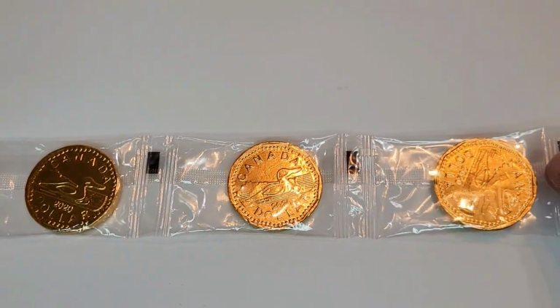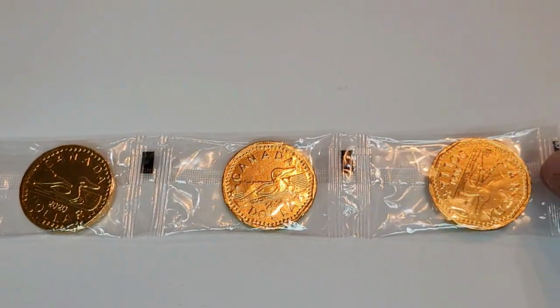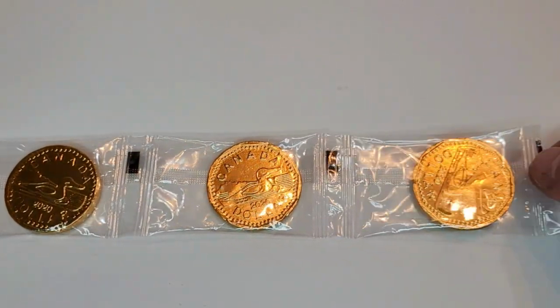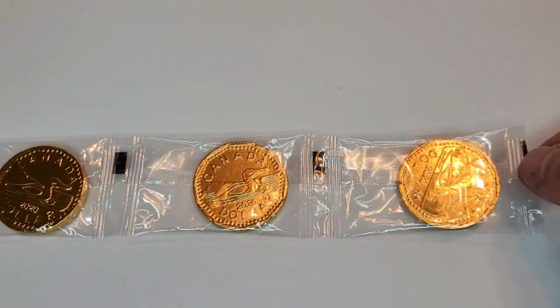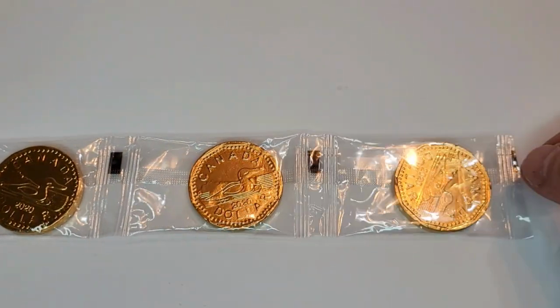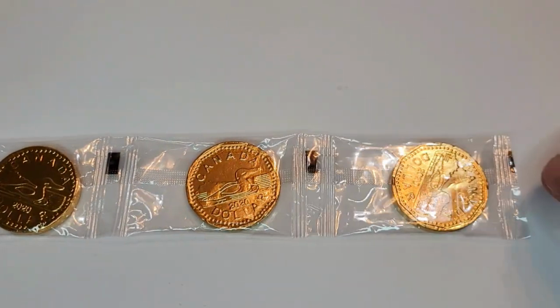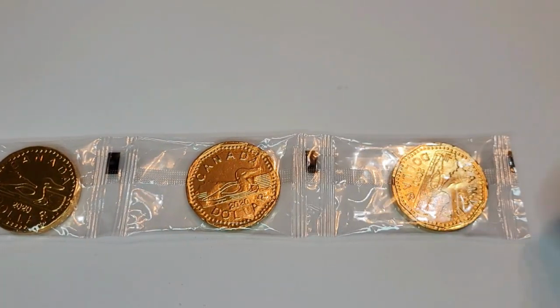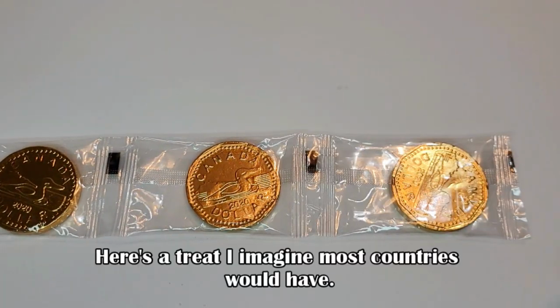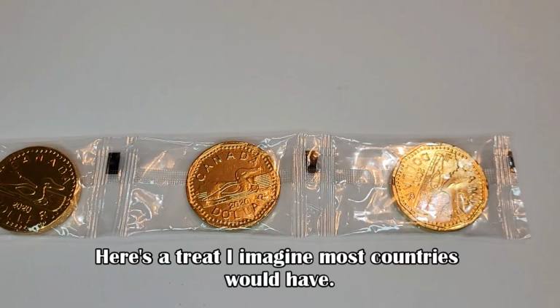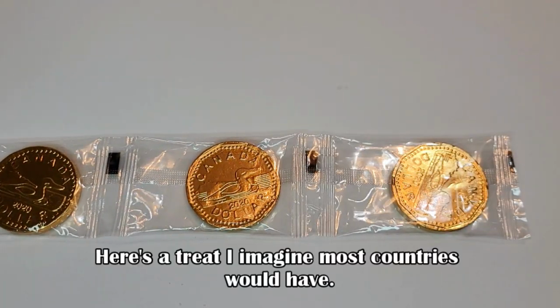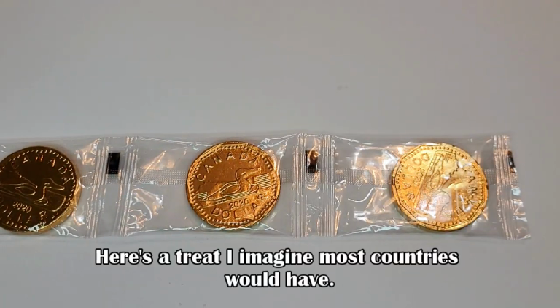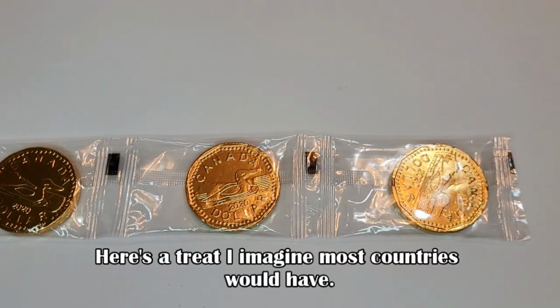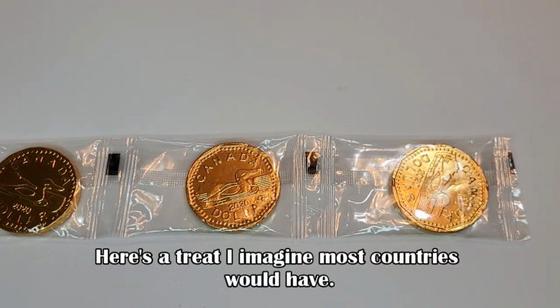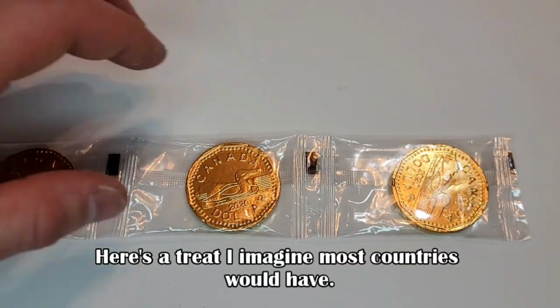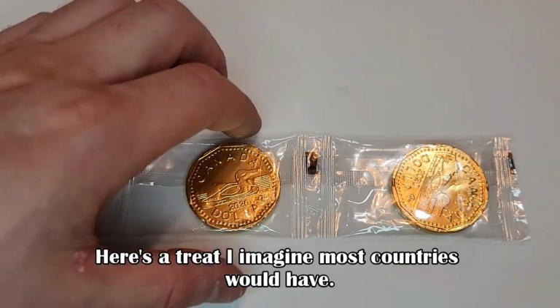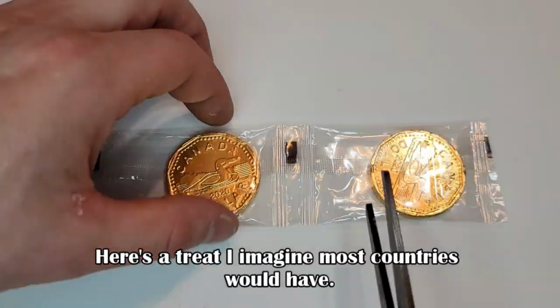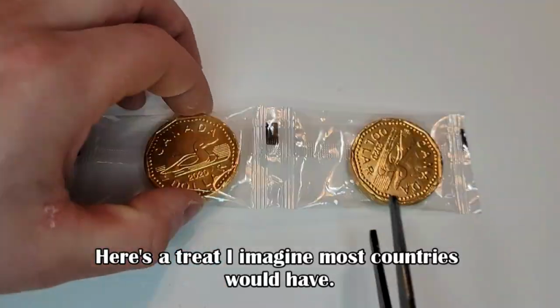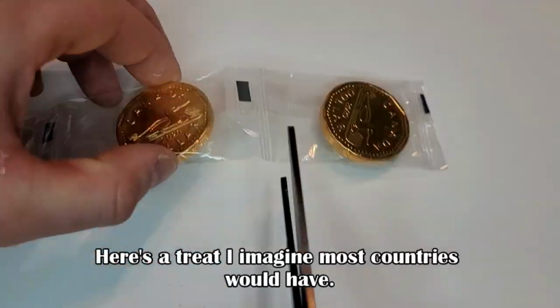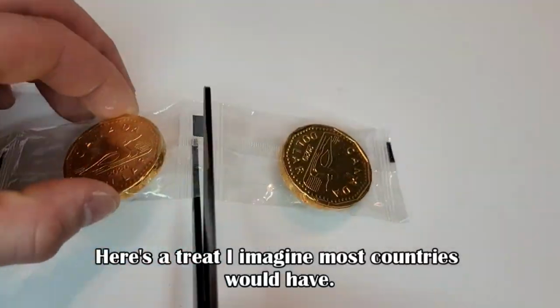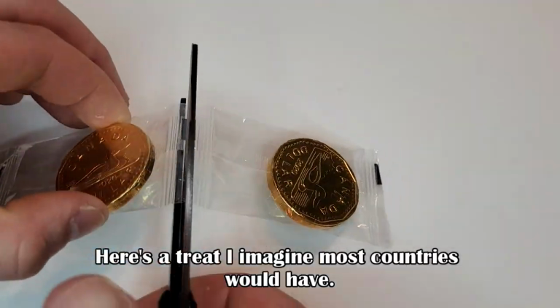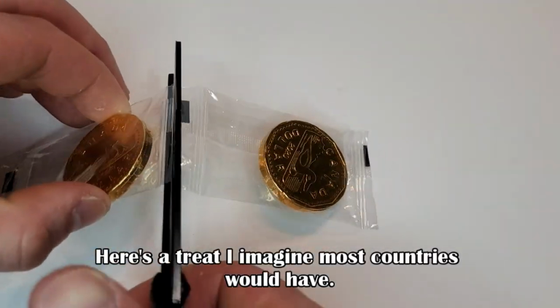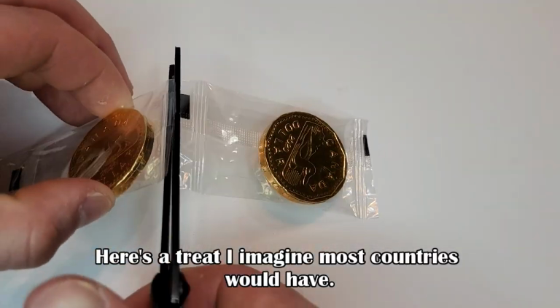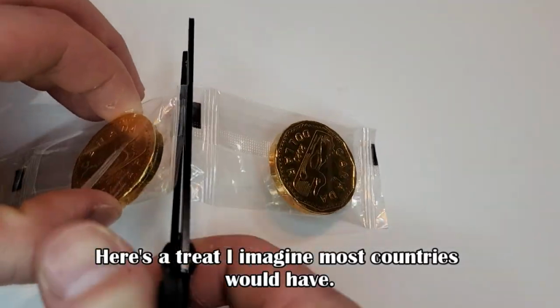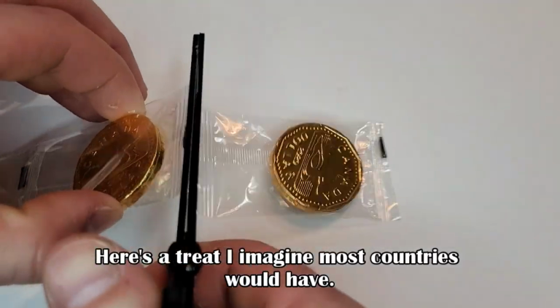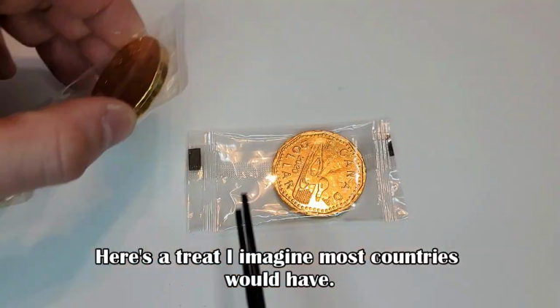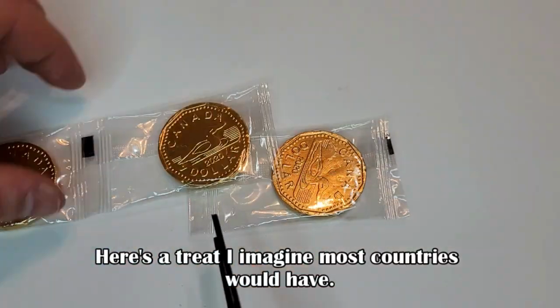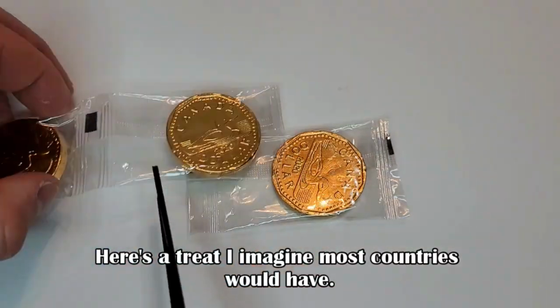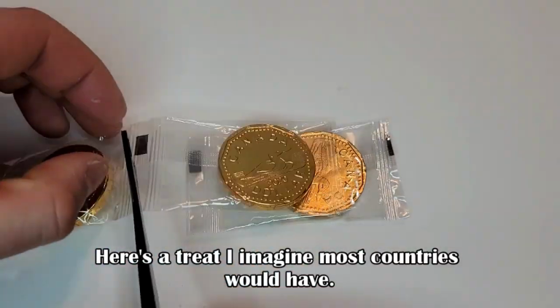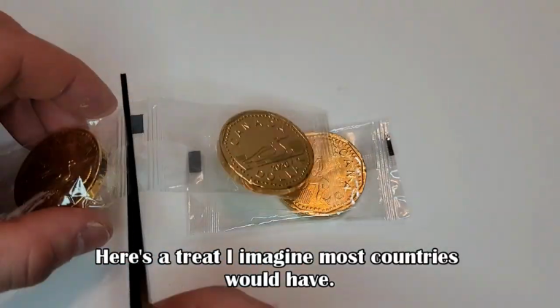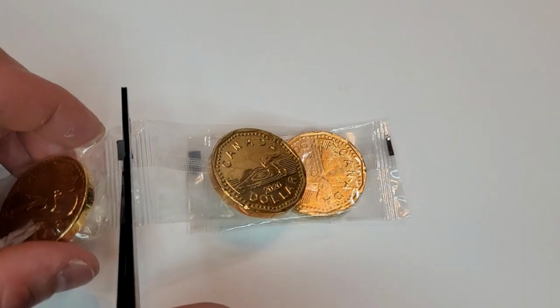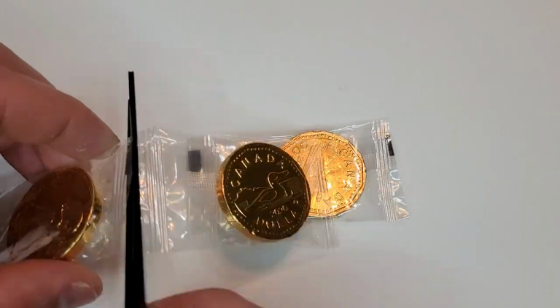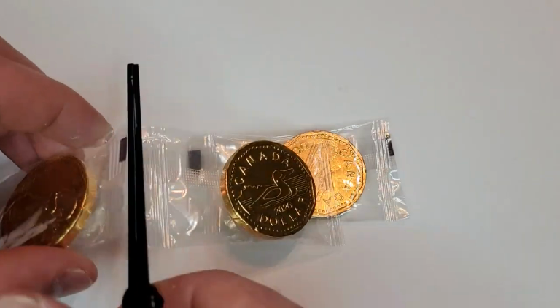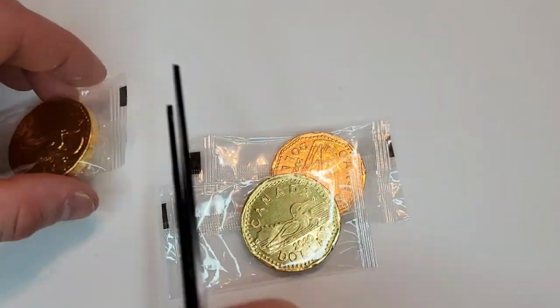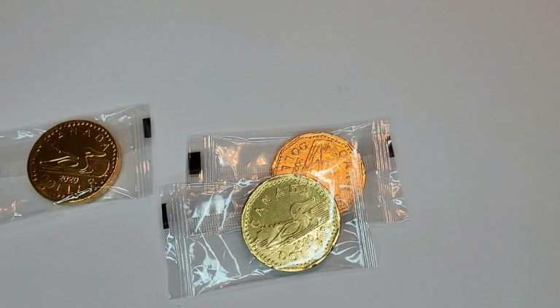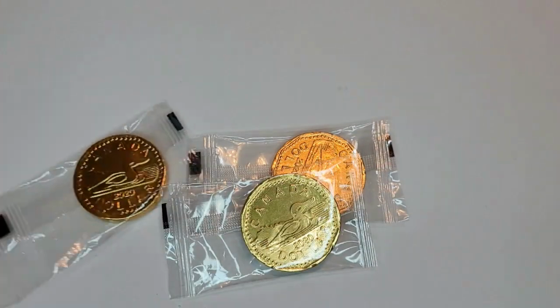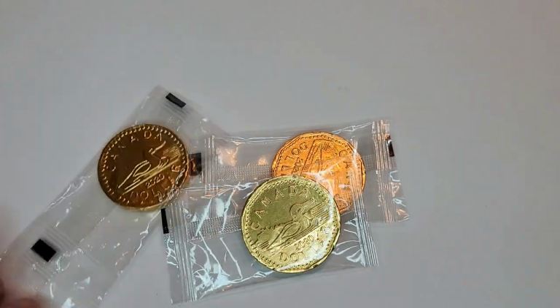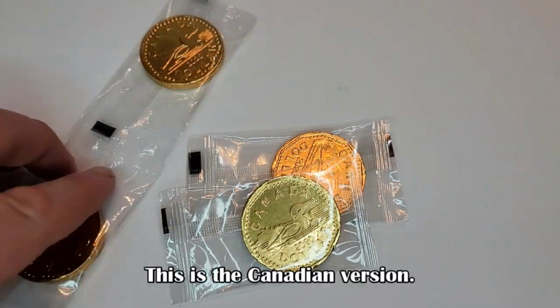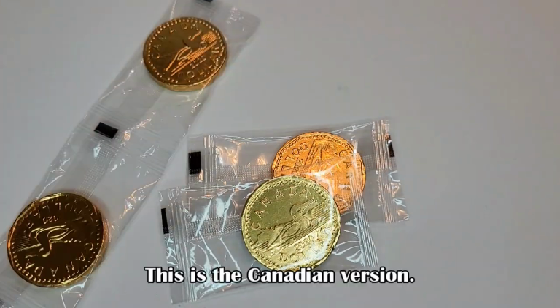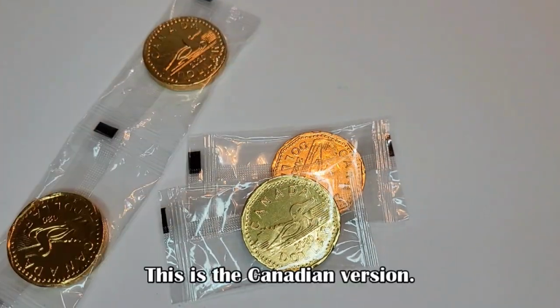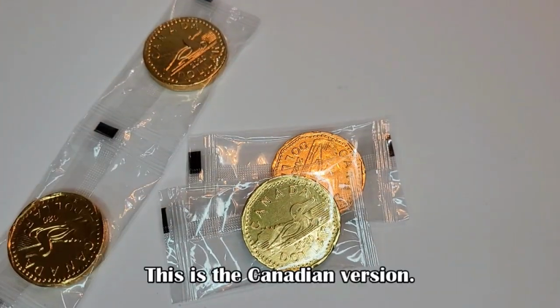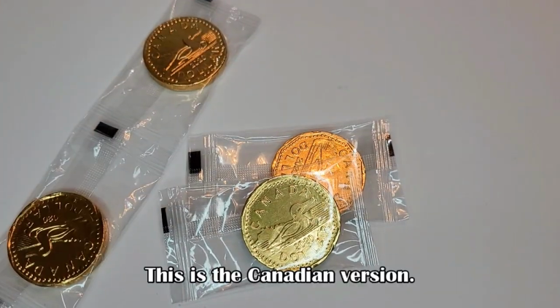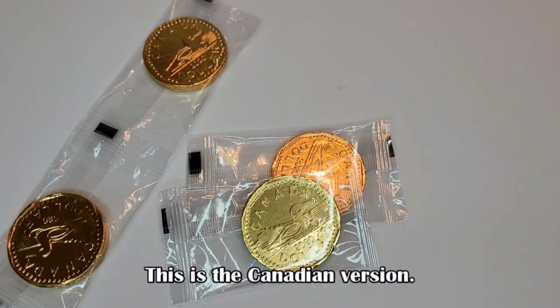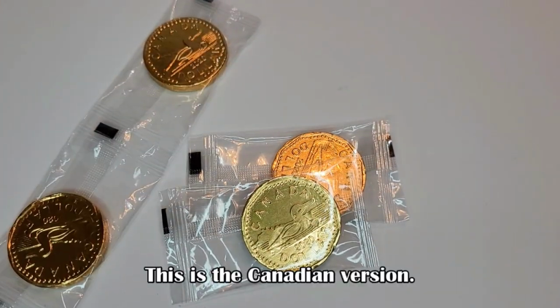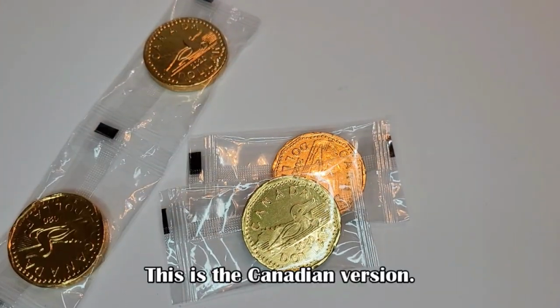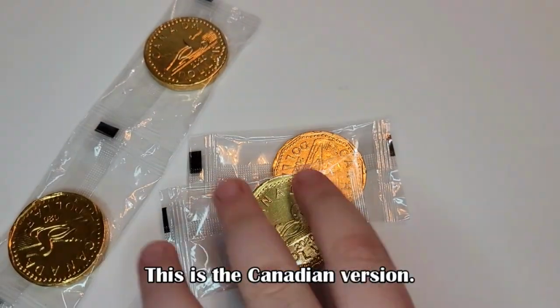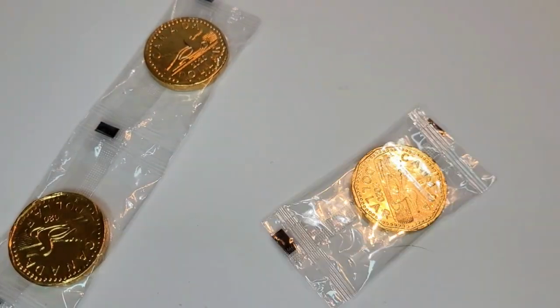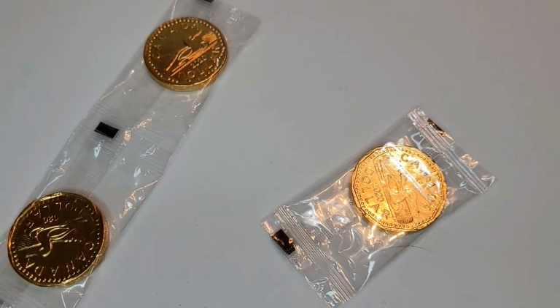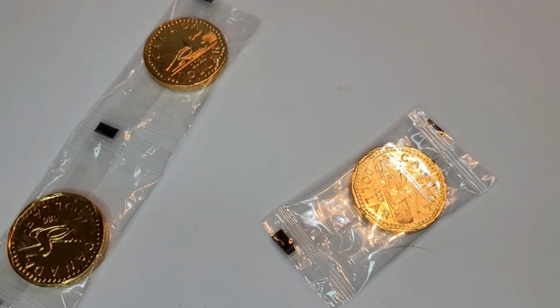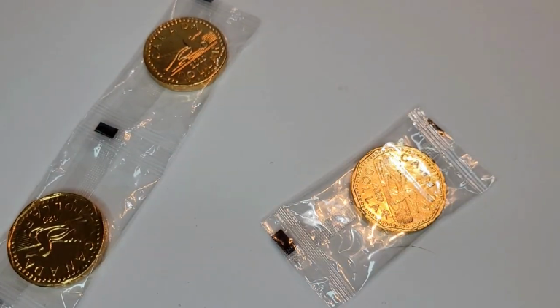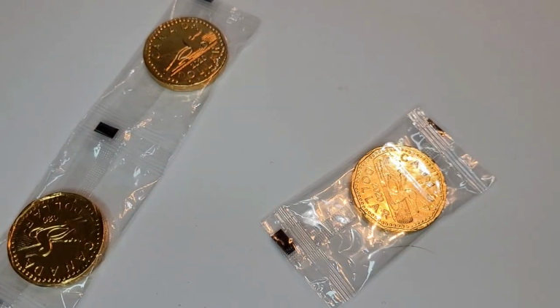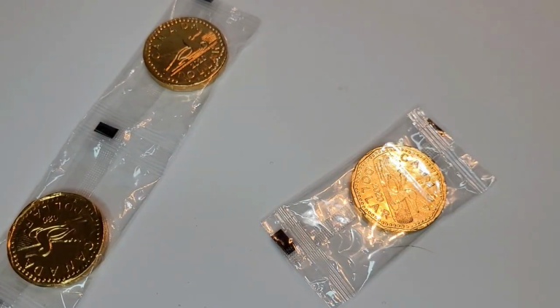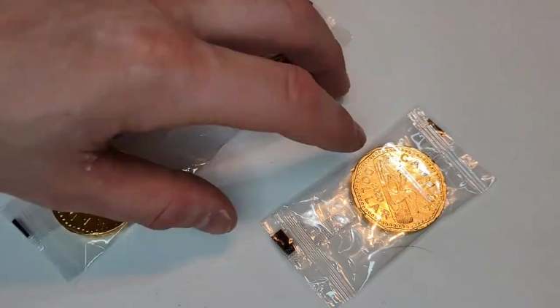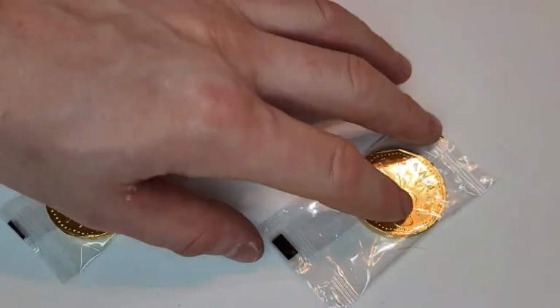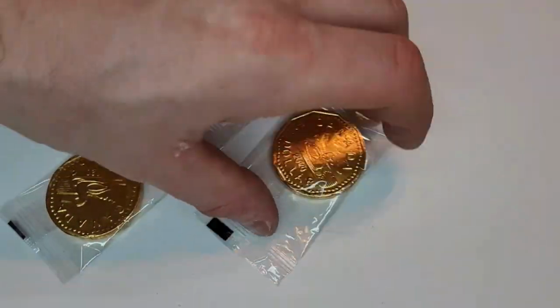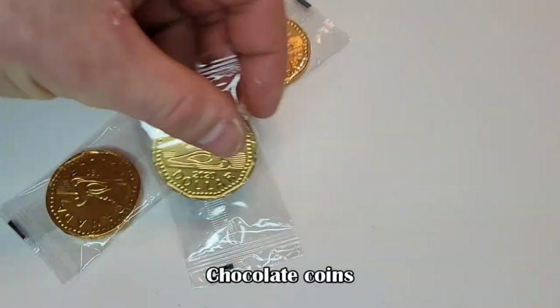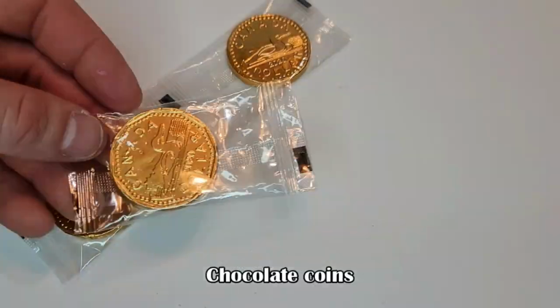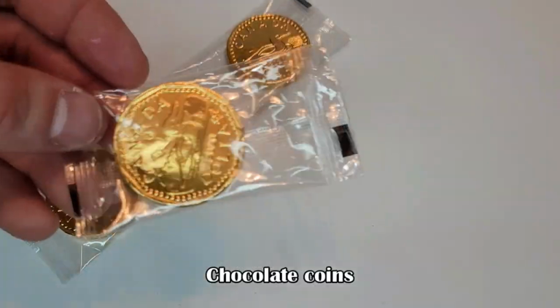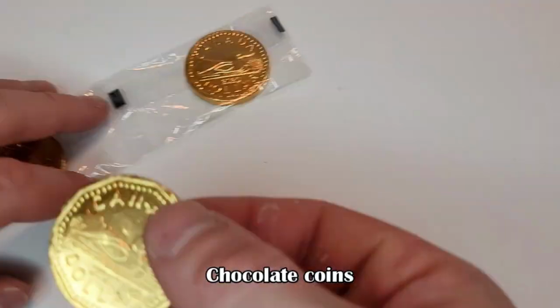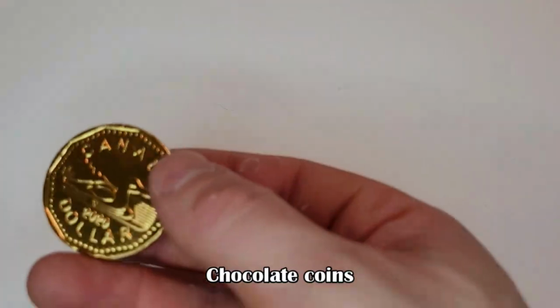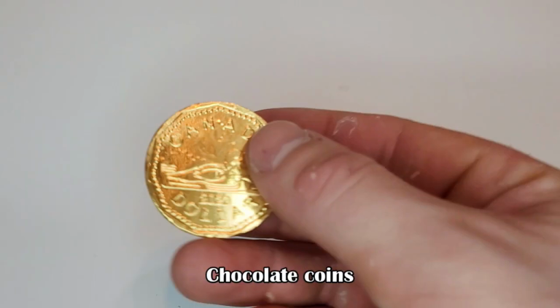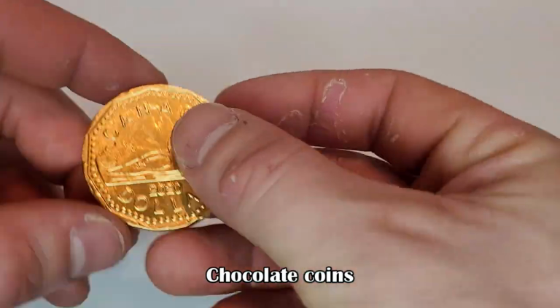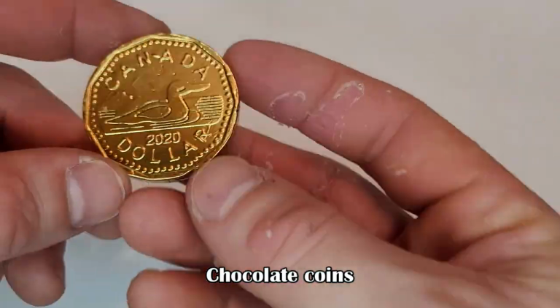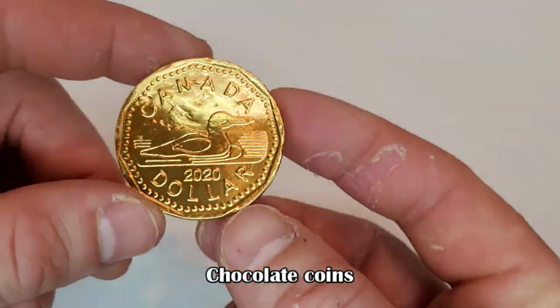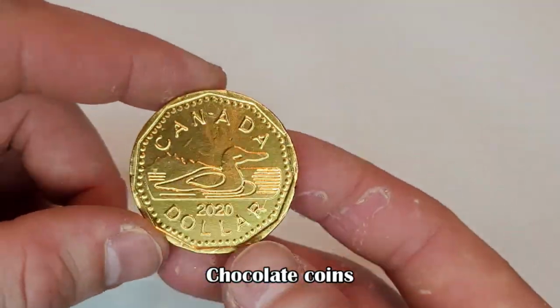Here's a treat I imagine most countries would have. This is the Canadian version — chocolate coins.